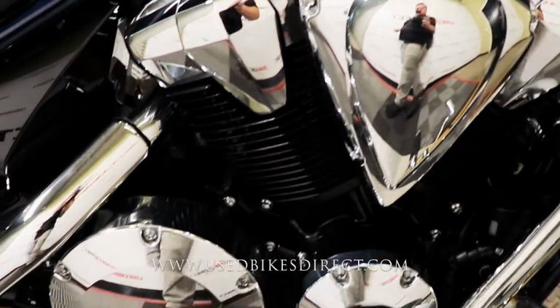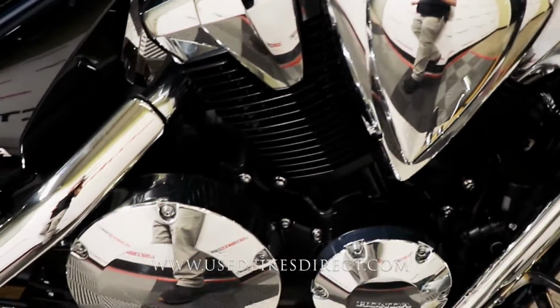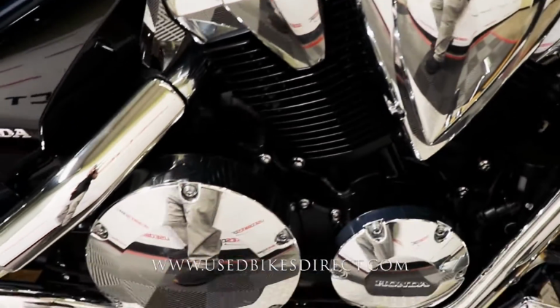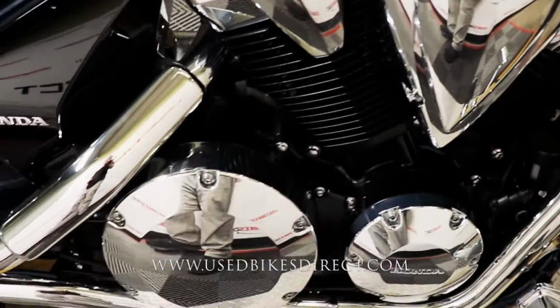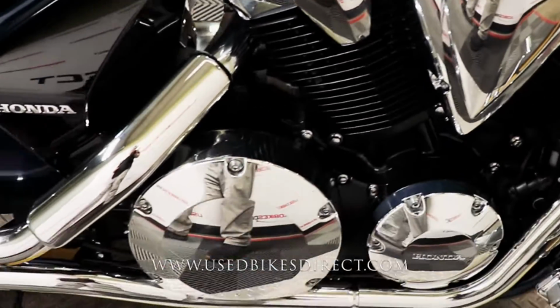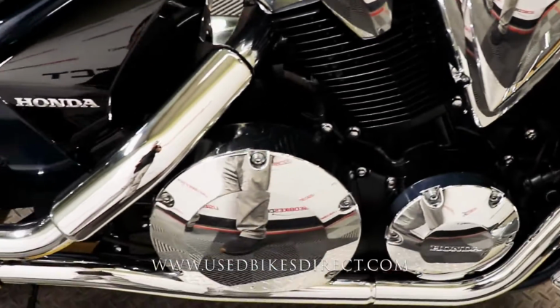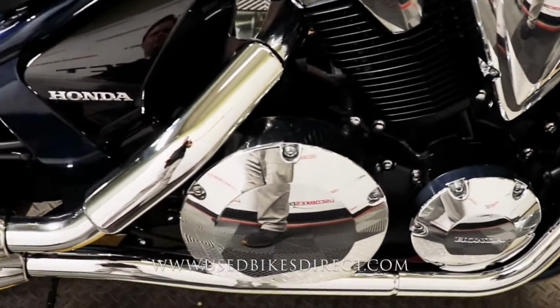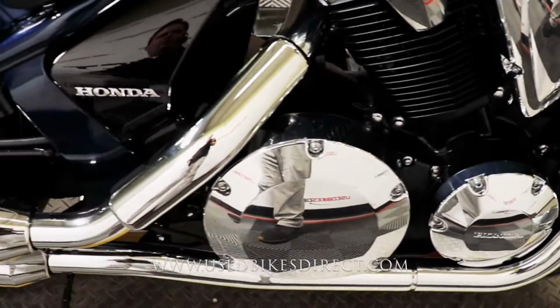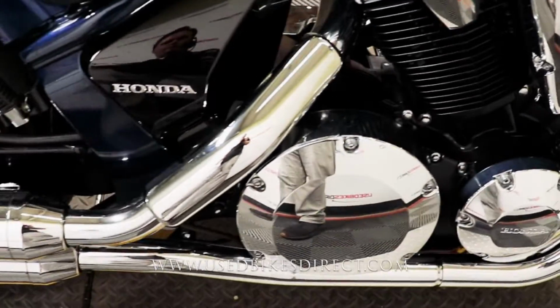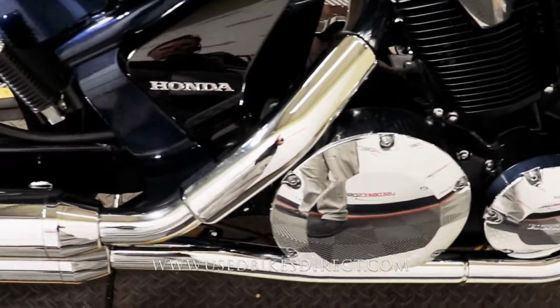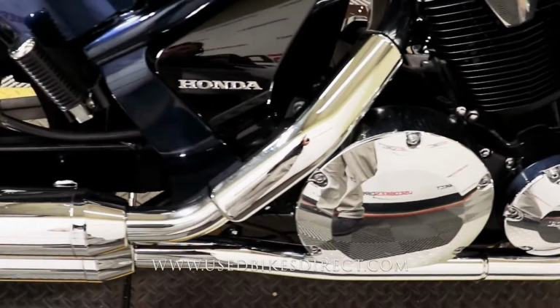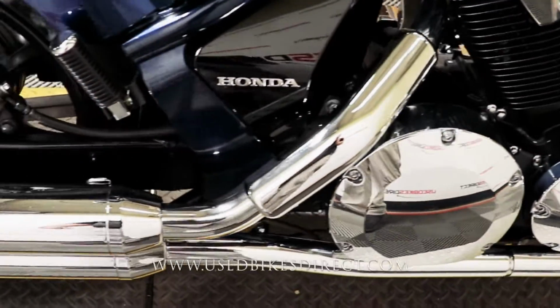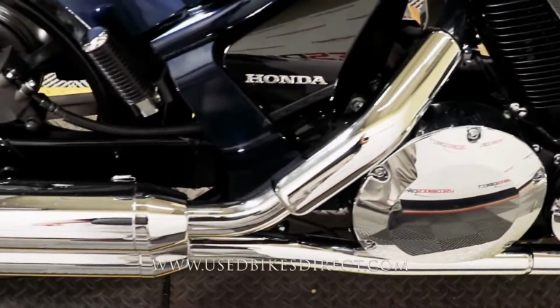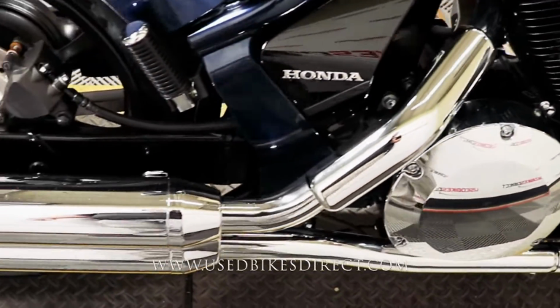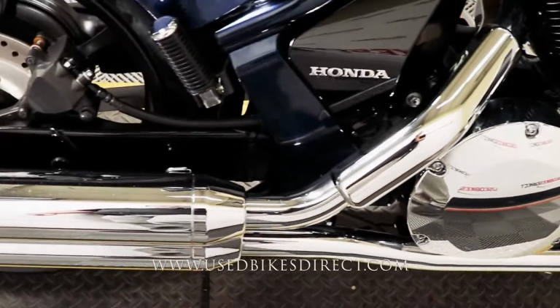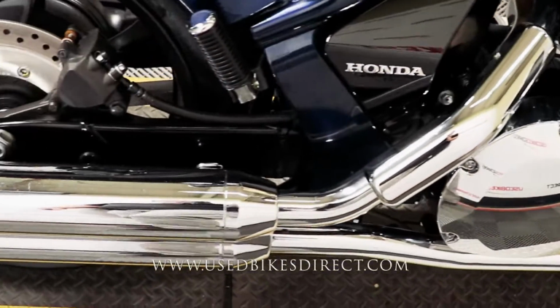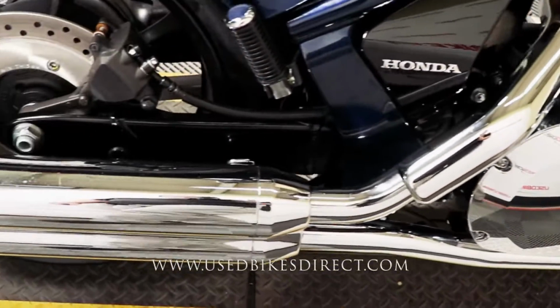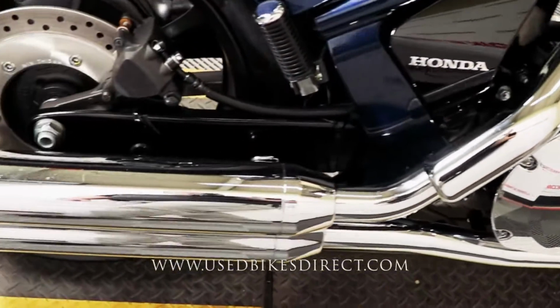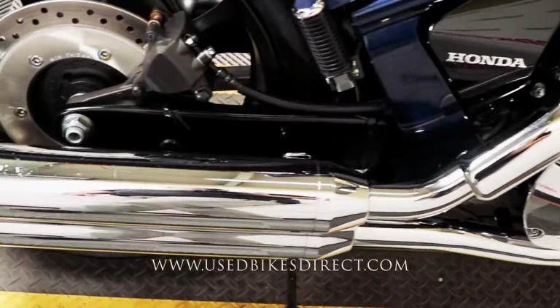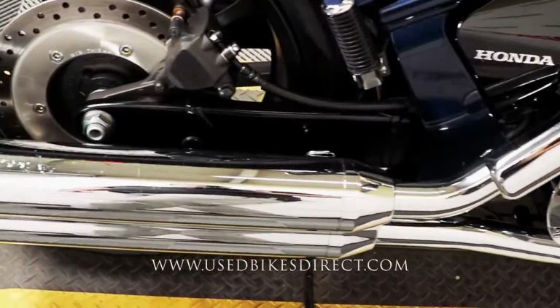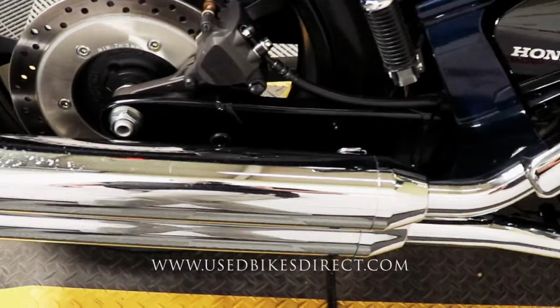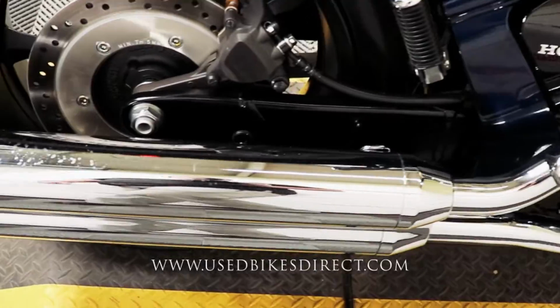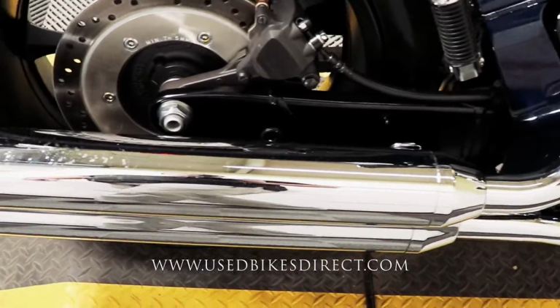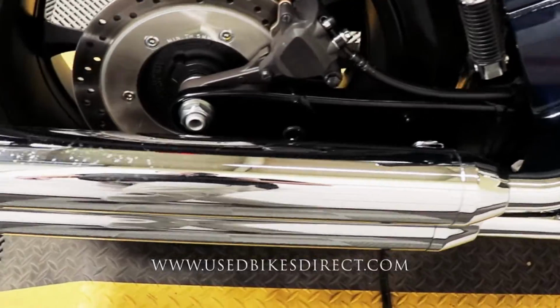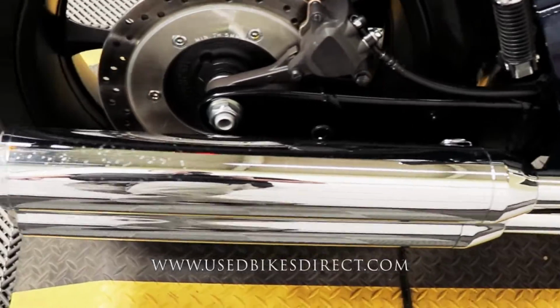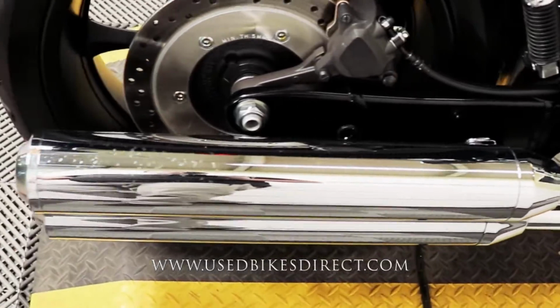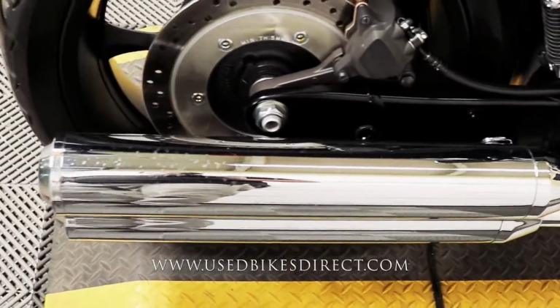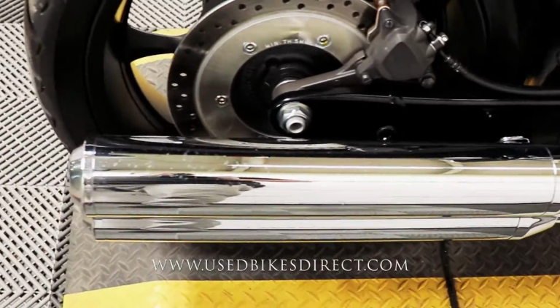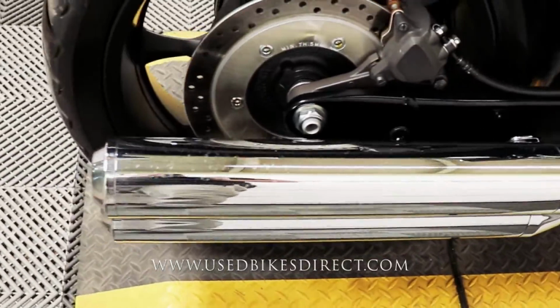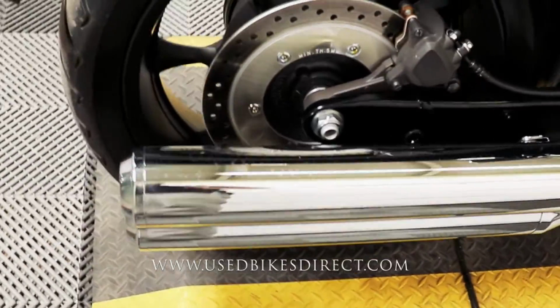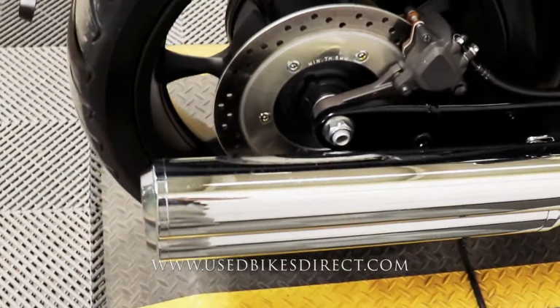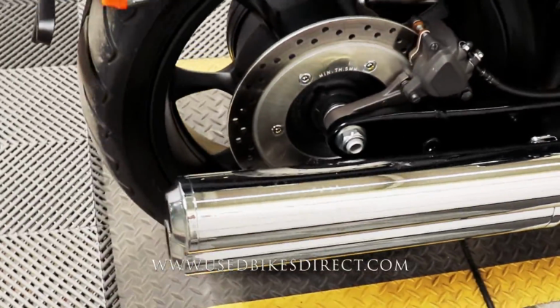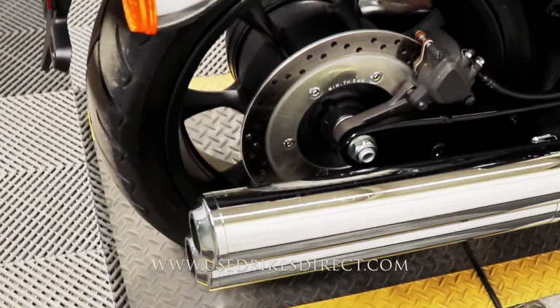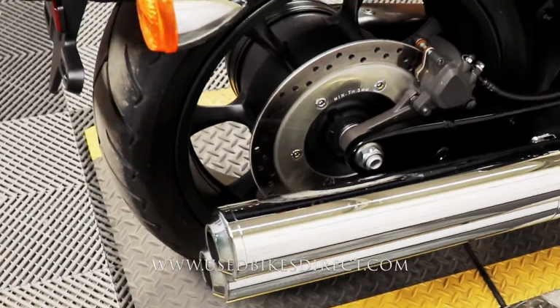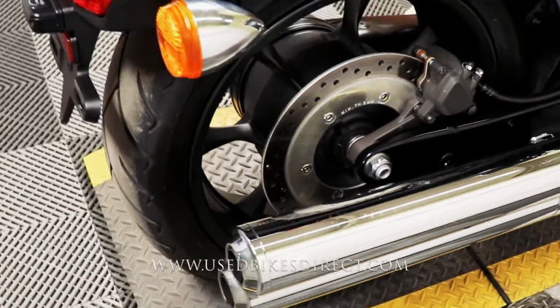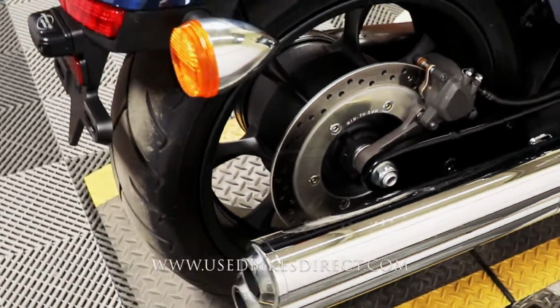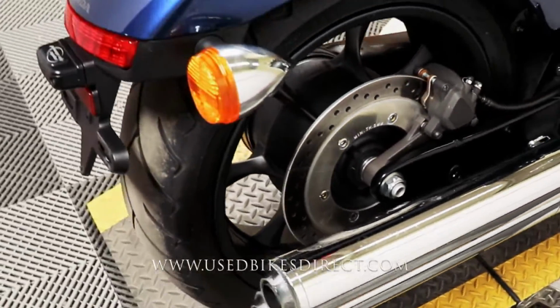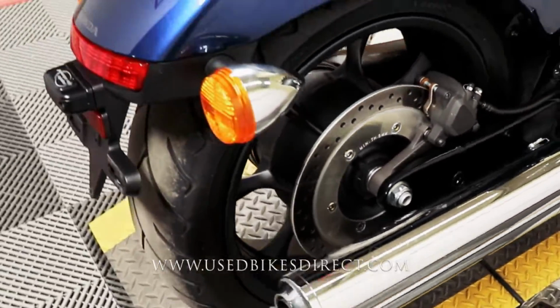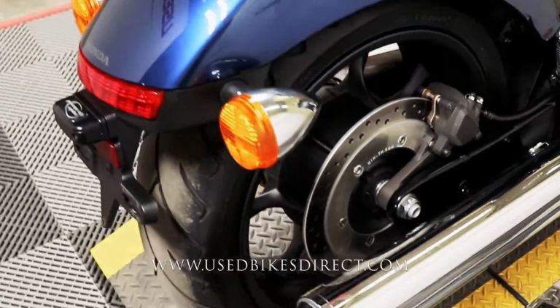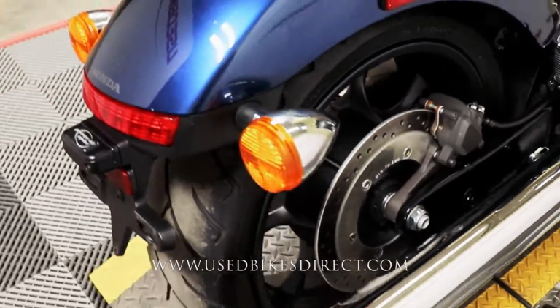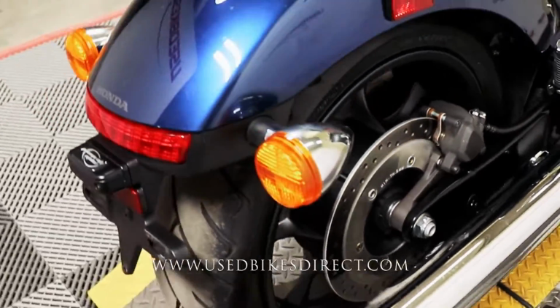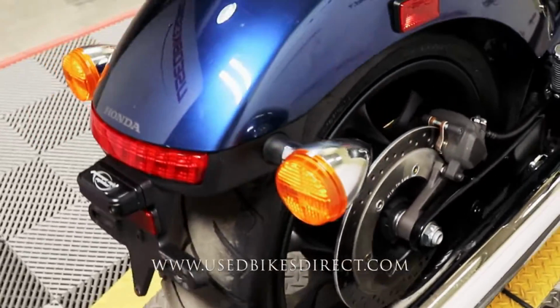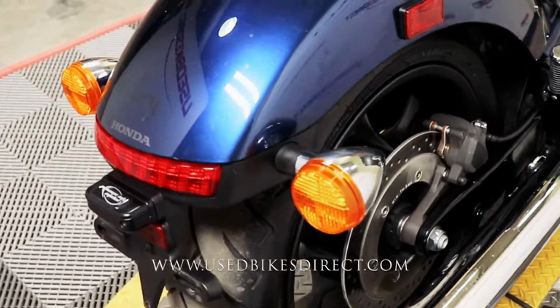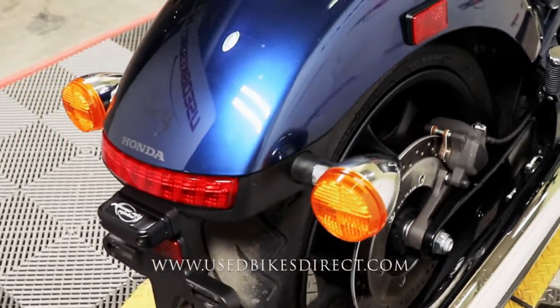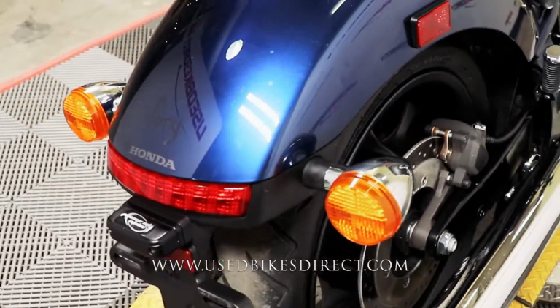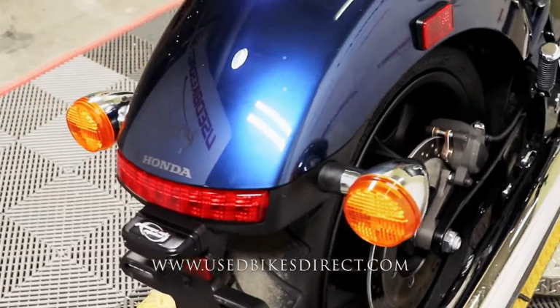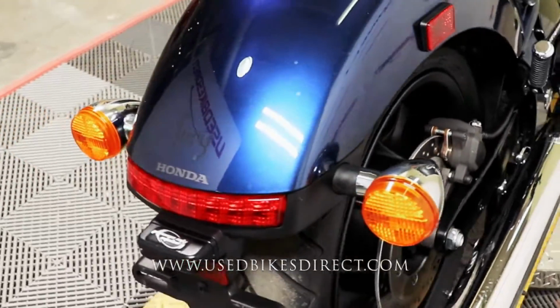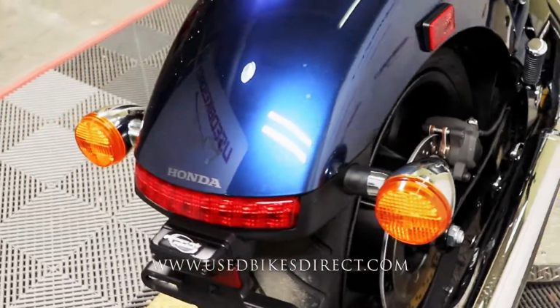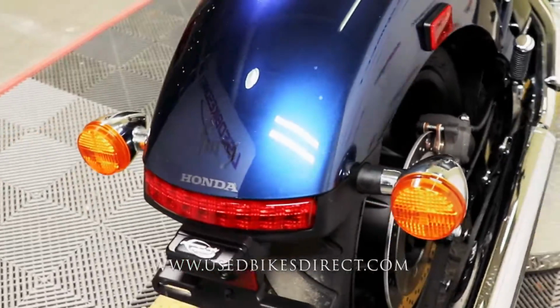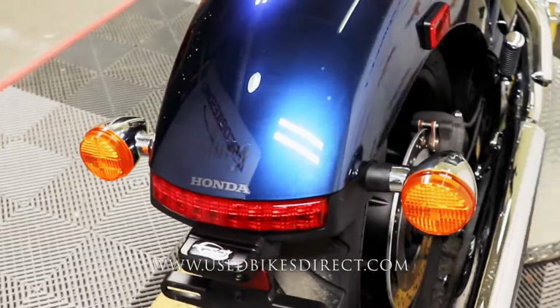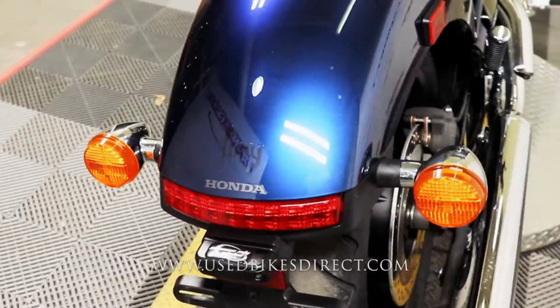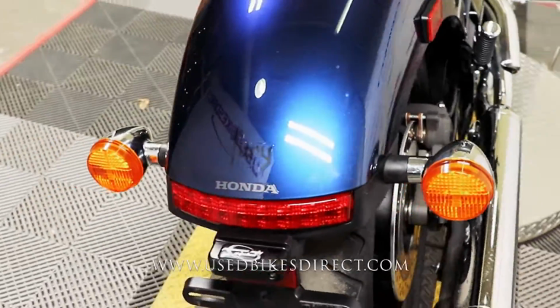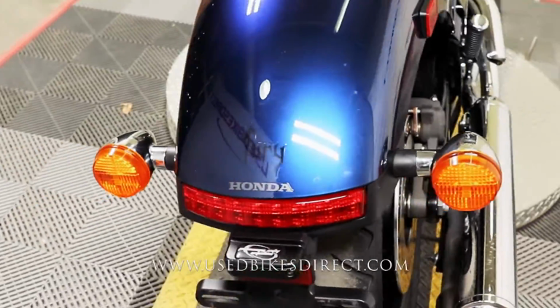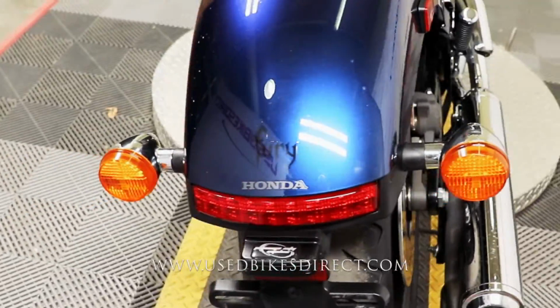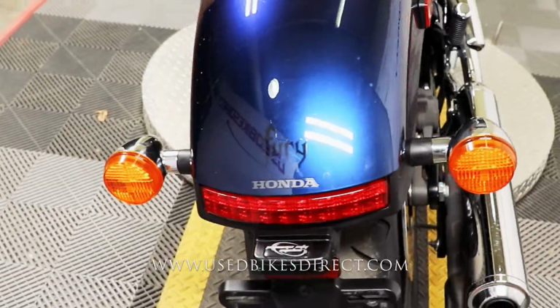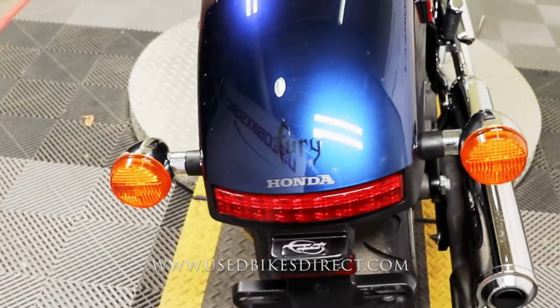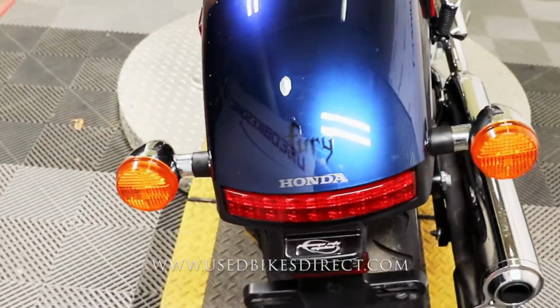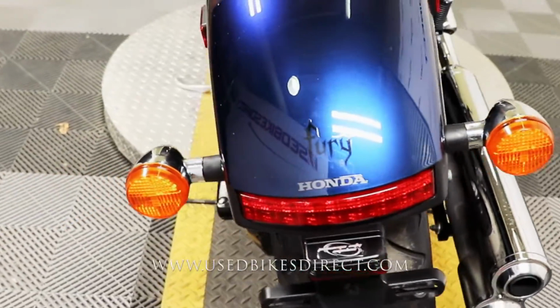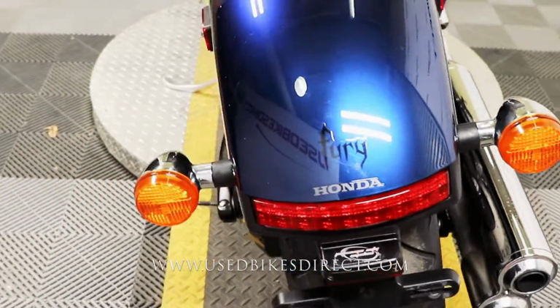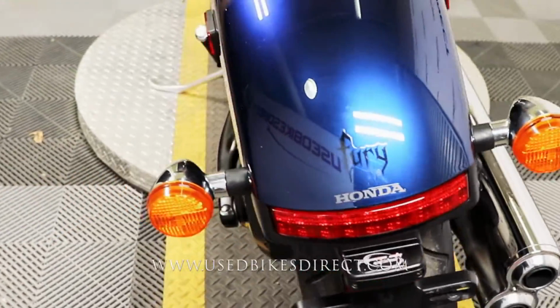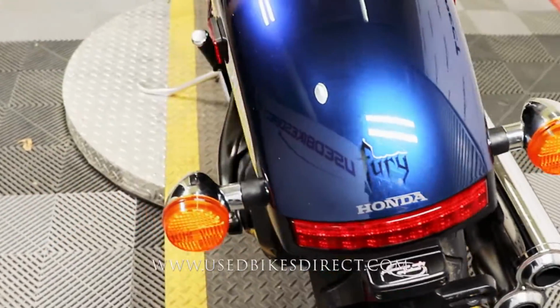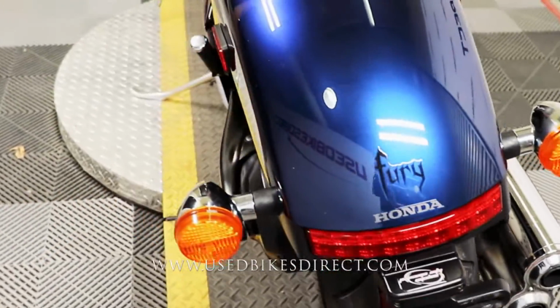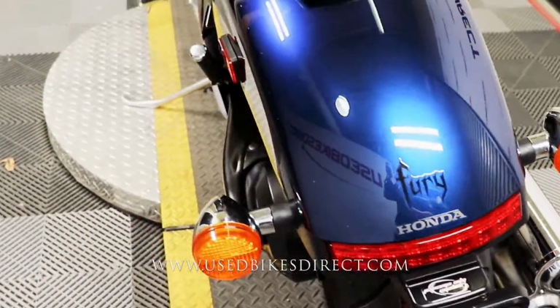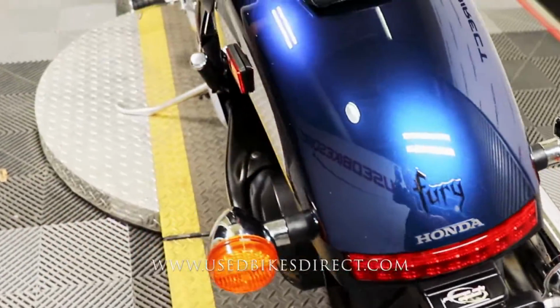Of course, the Honda Fury is going to be your classic chopper-style bike, but with Honda reliability to go along with it, and that's why everyone loves them so much.